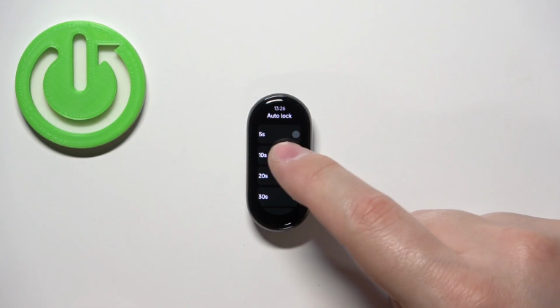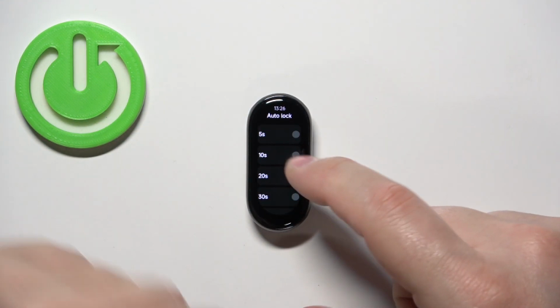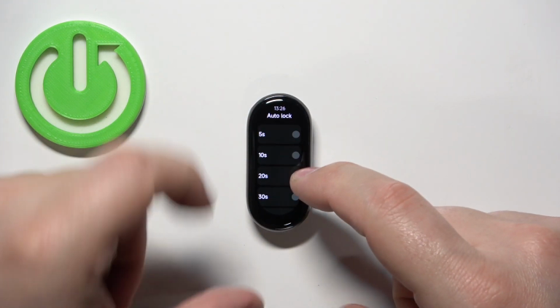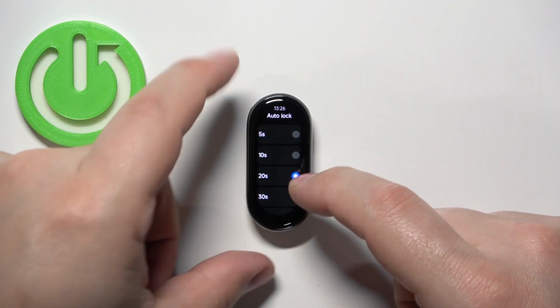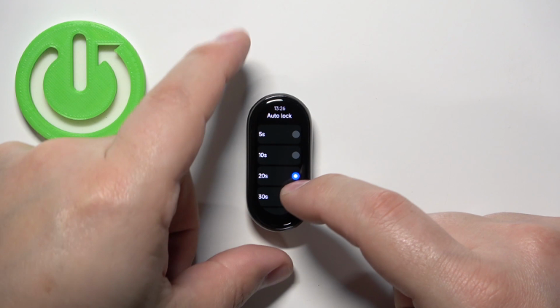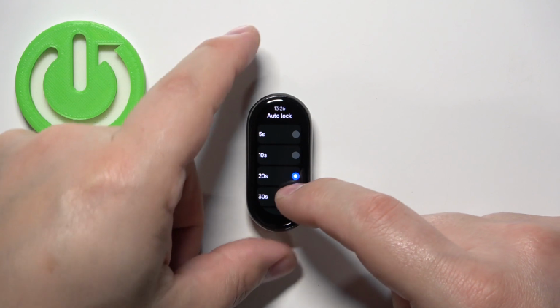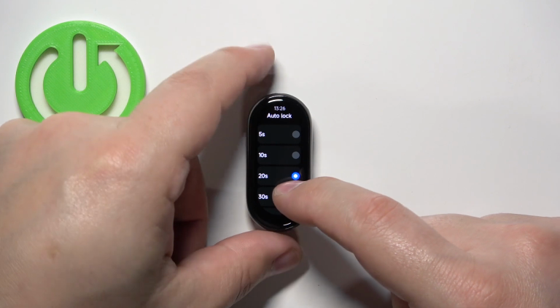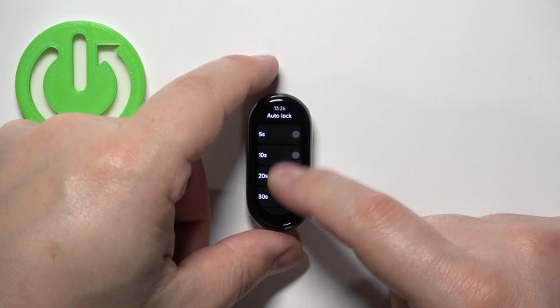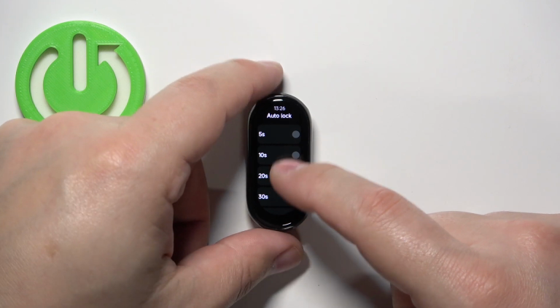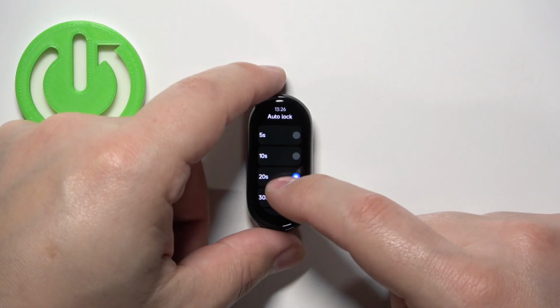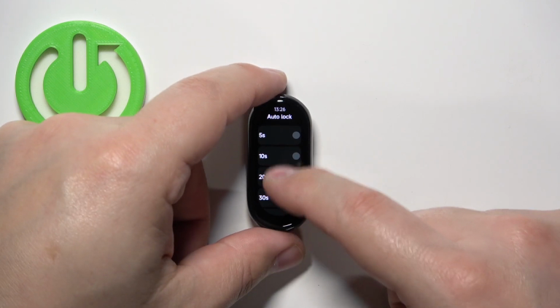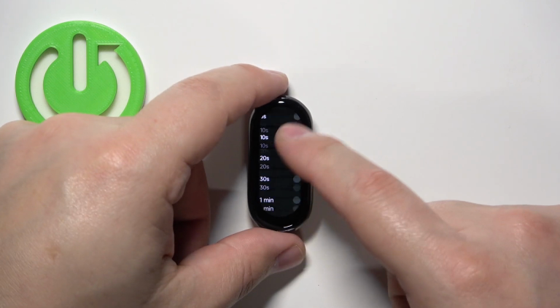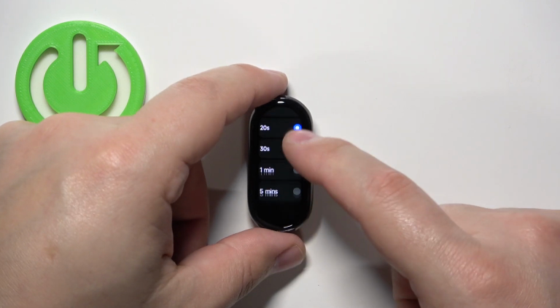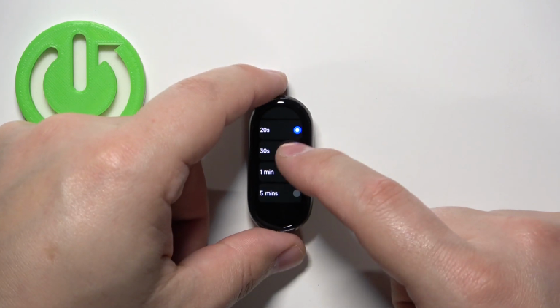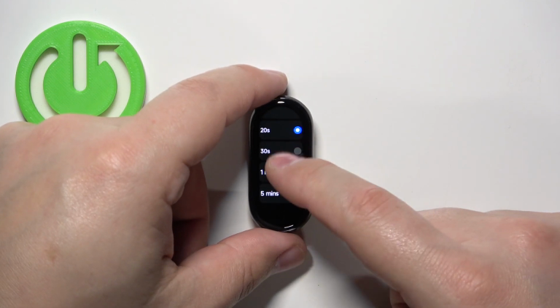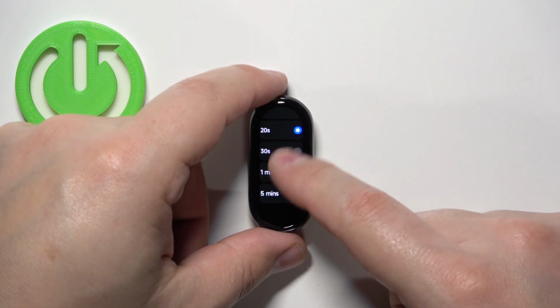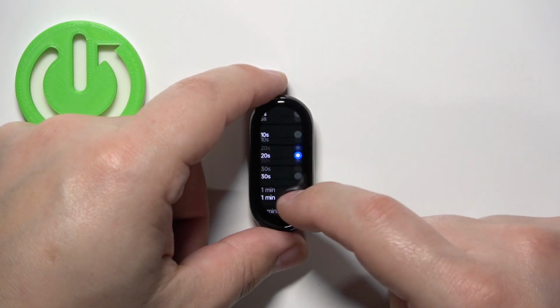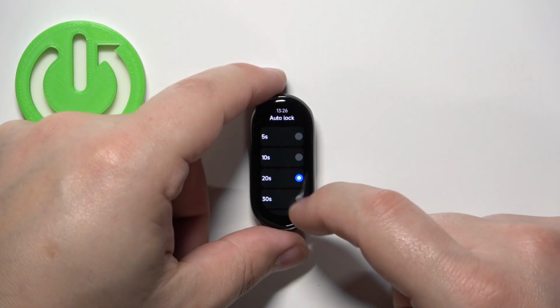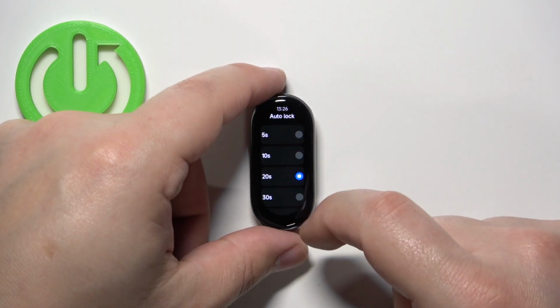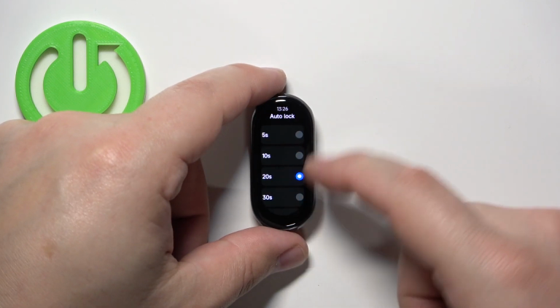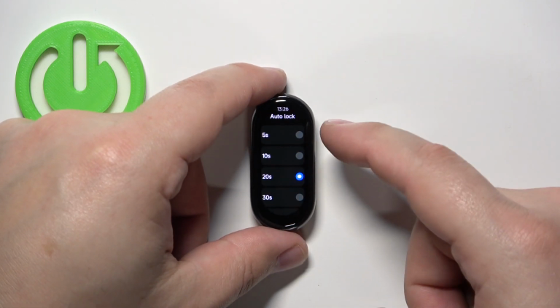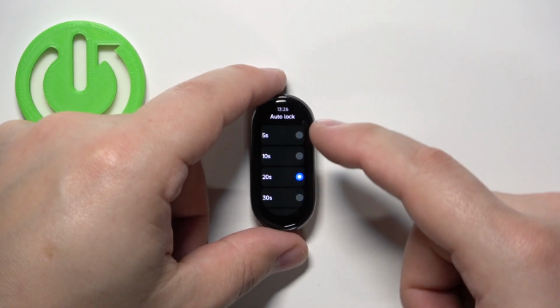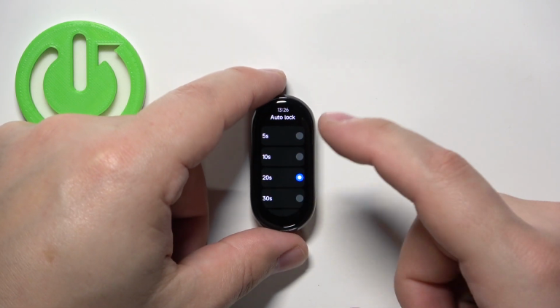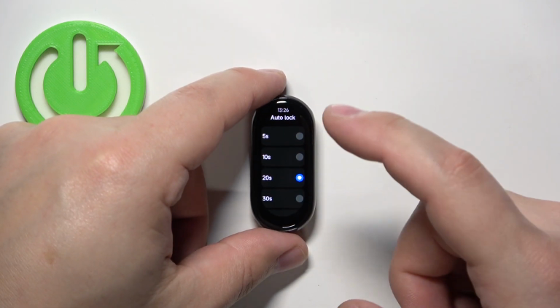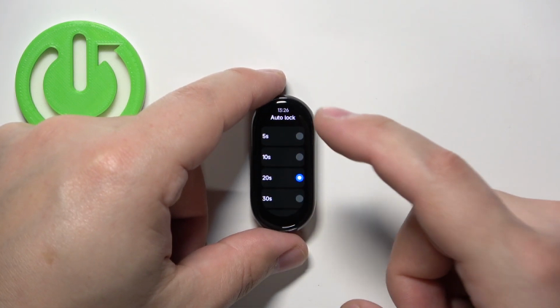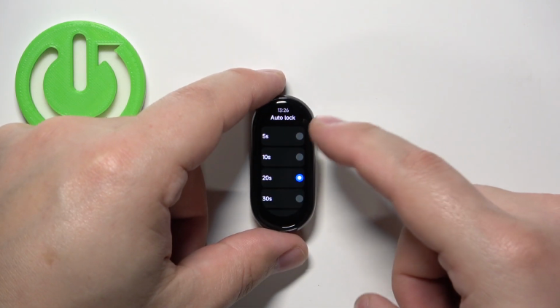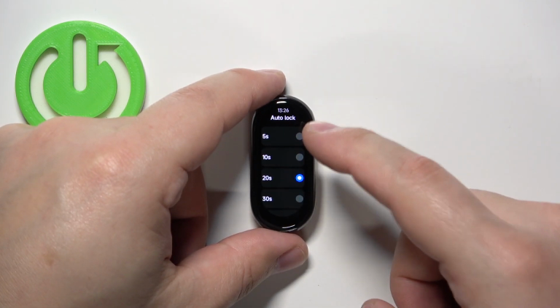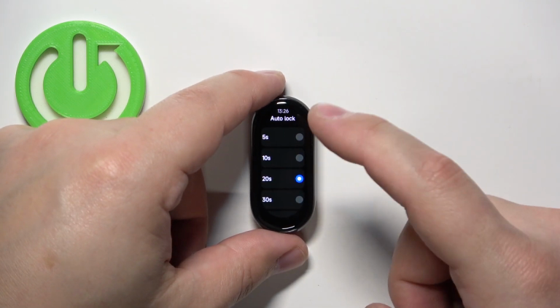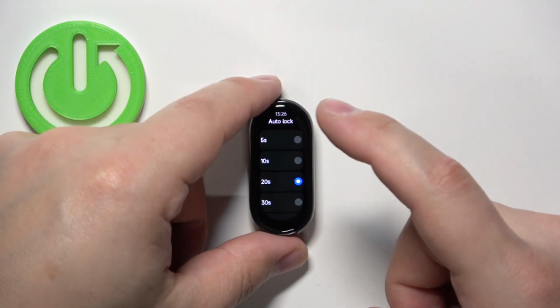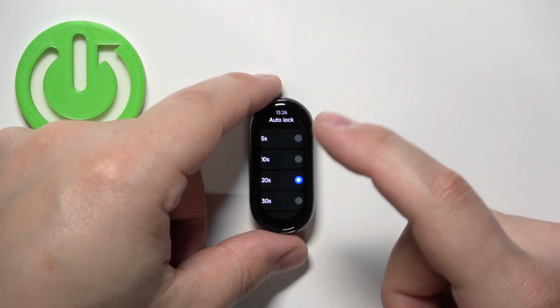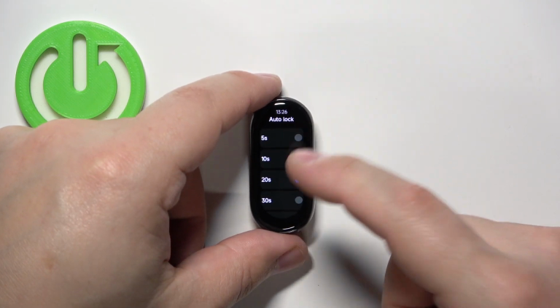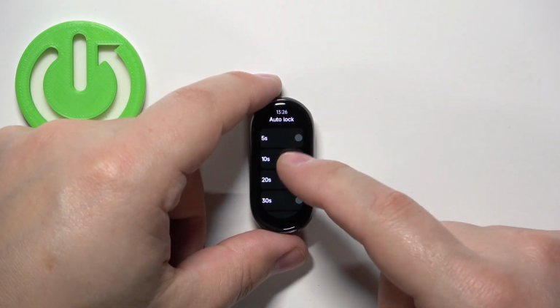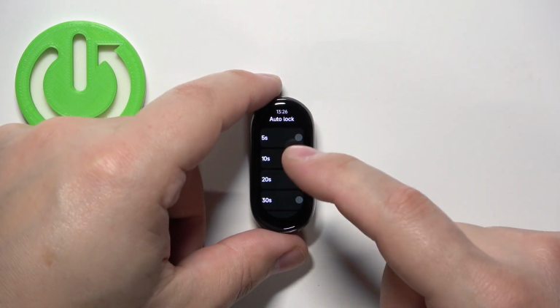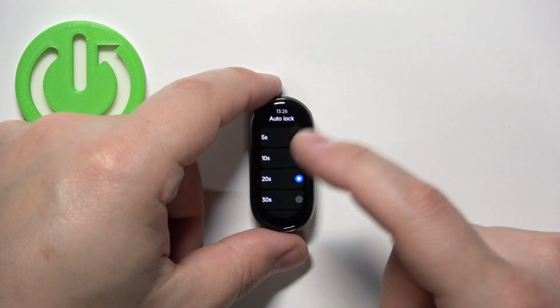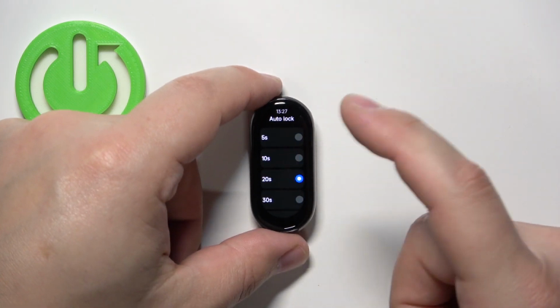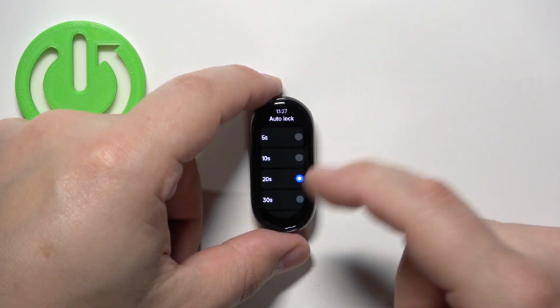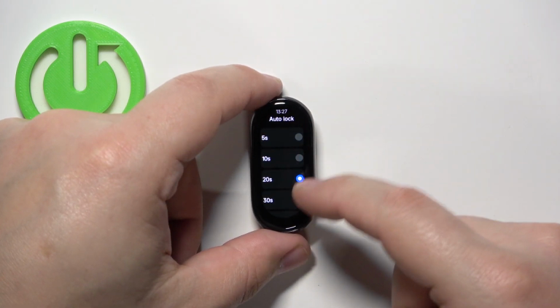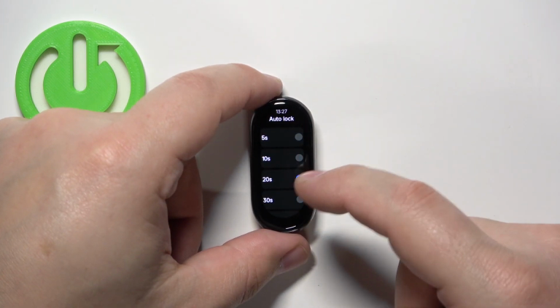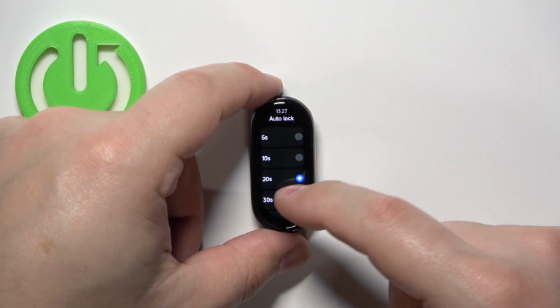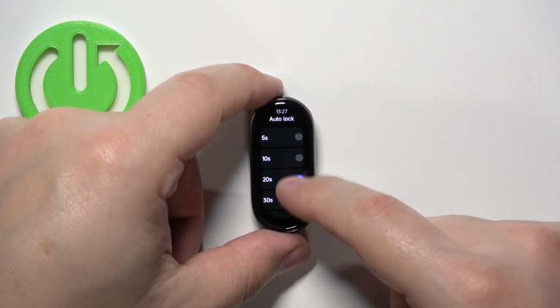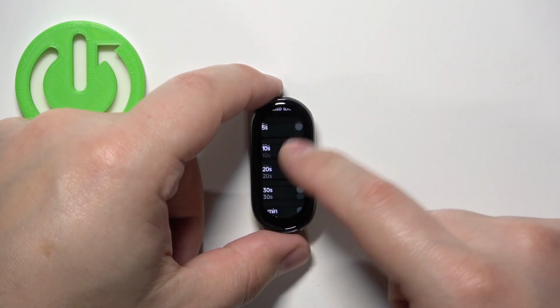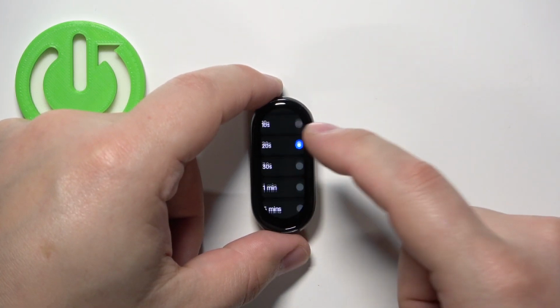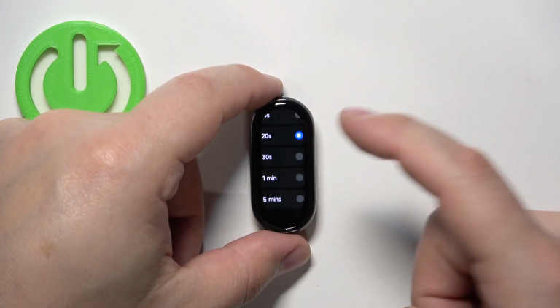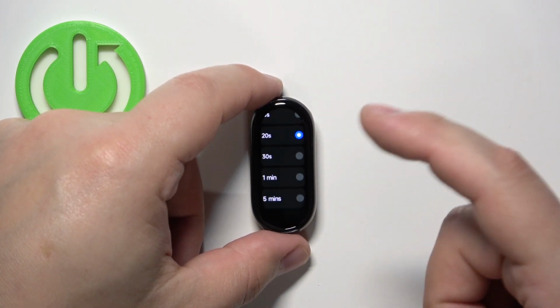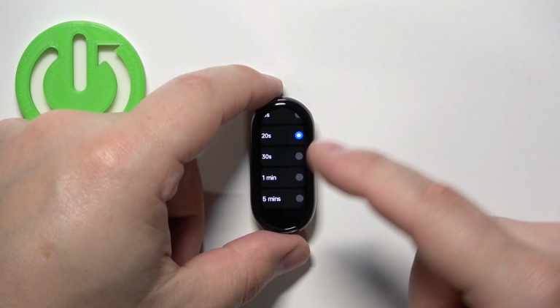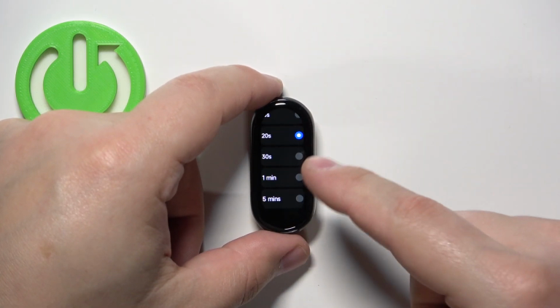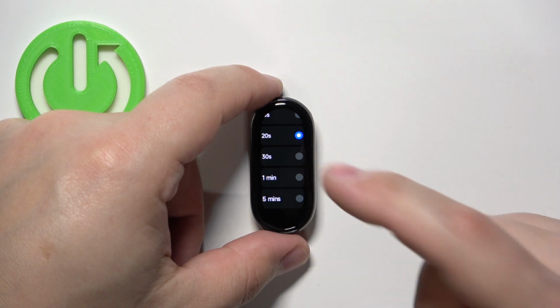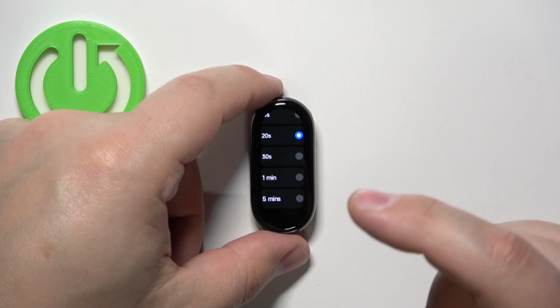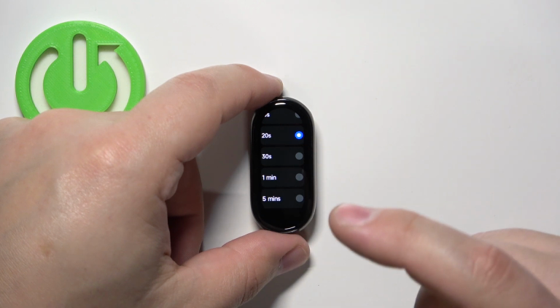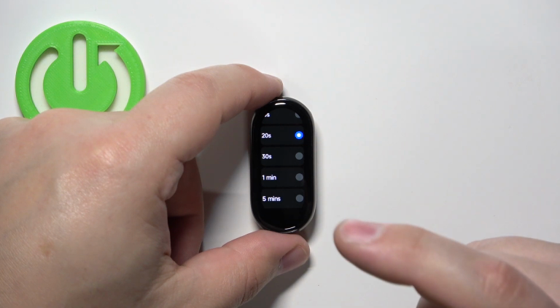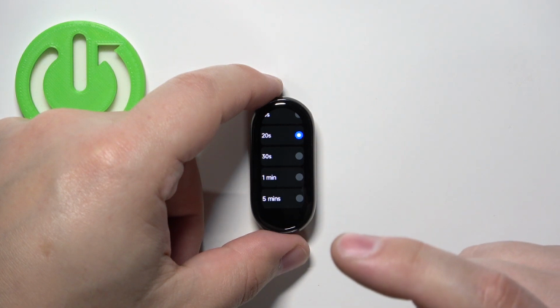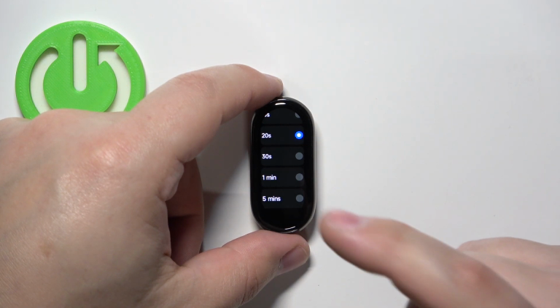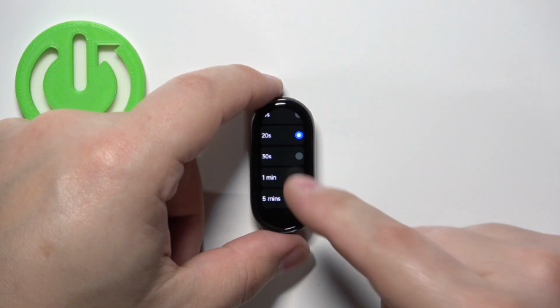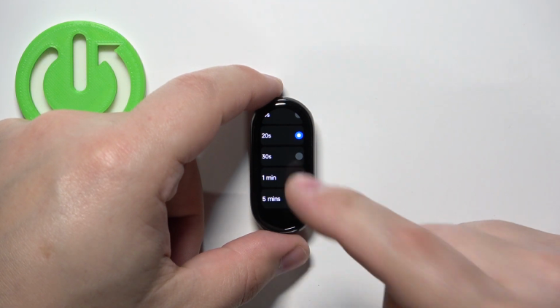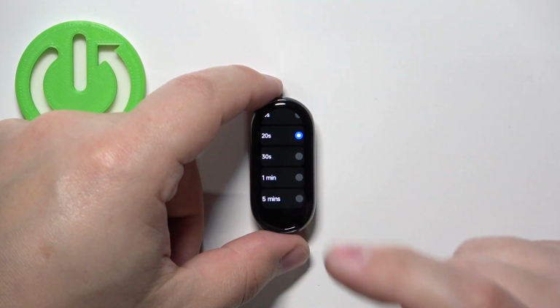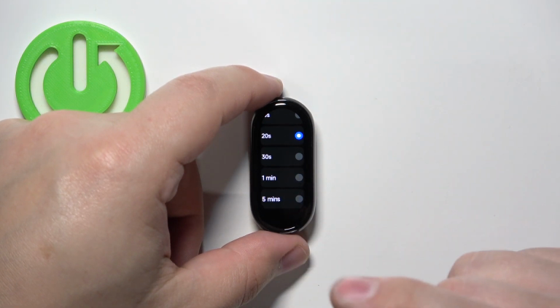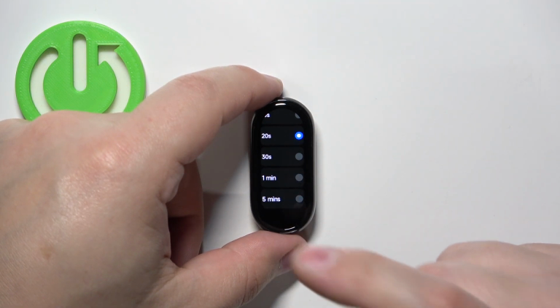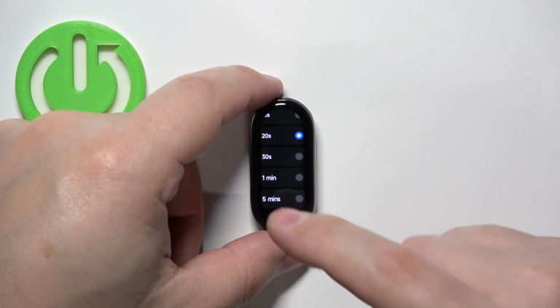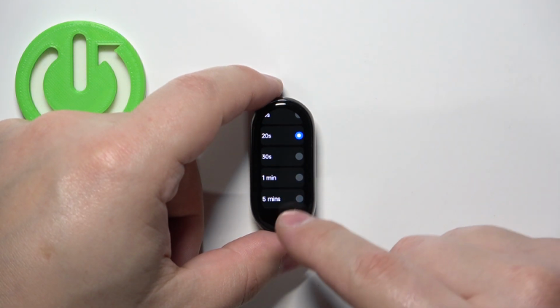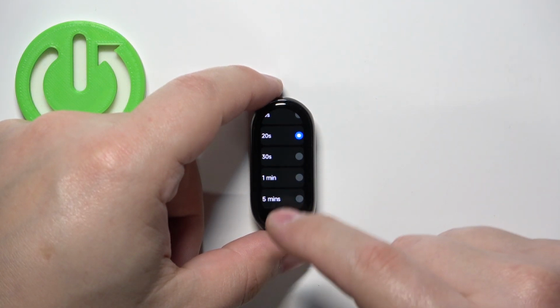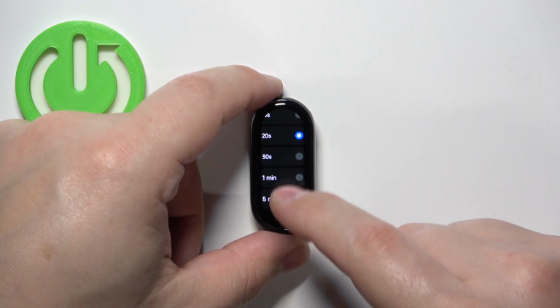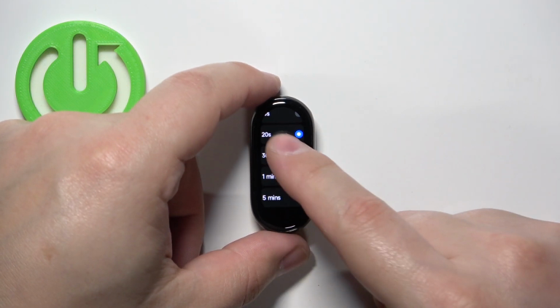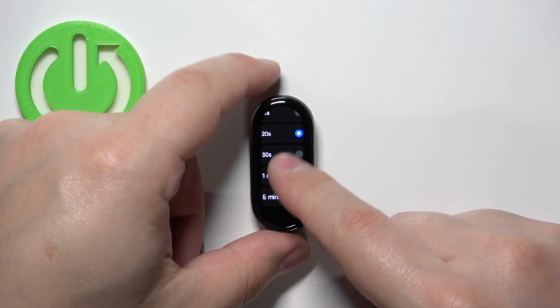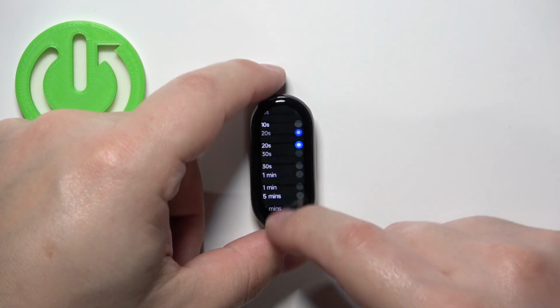Here we have the list of durations we can select. We have 5 seconds, 10 seconds, 20 seconds, 30 seconds, 1 minute, and 5 minutes.